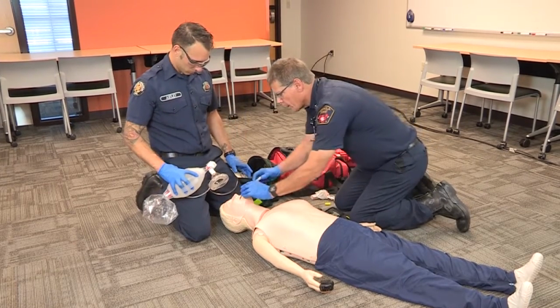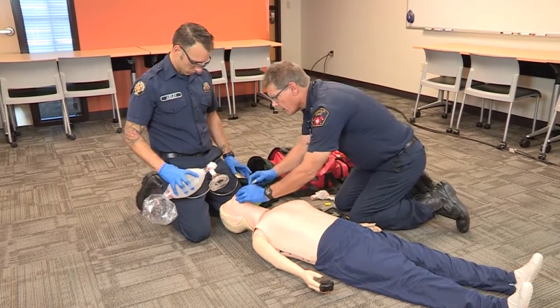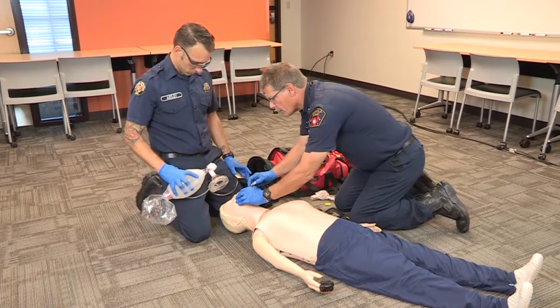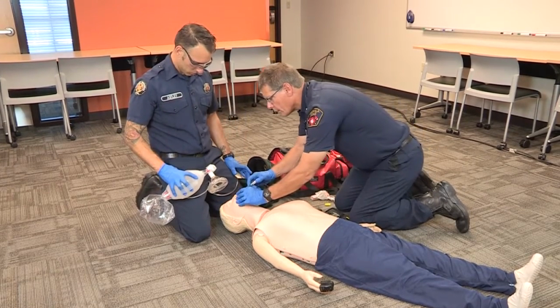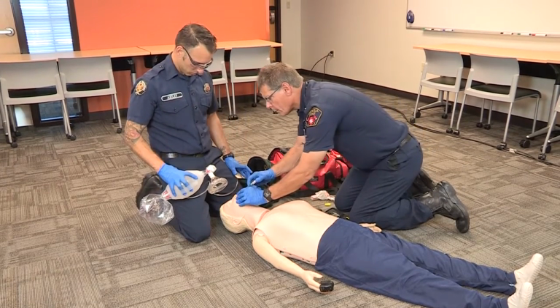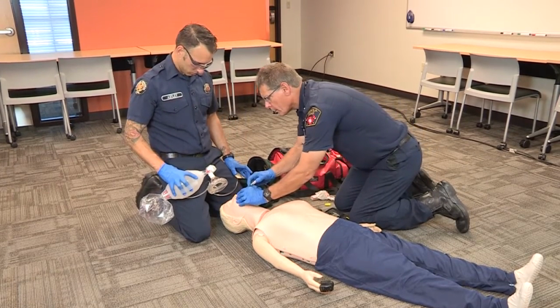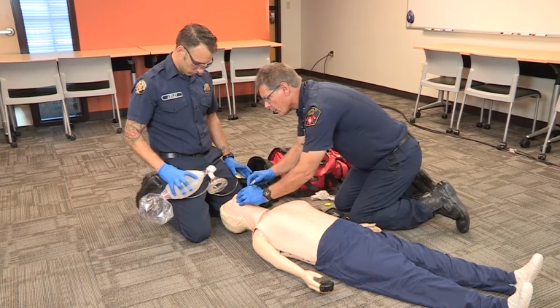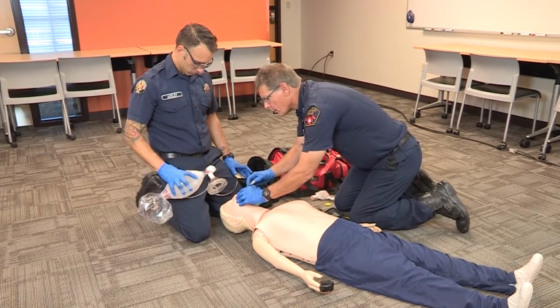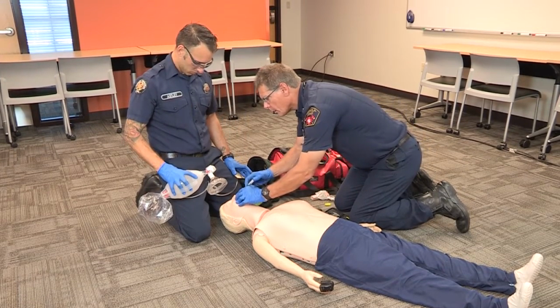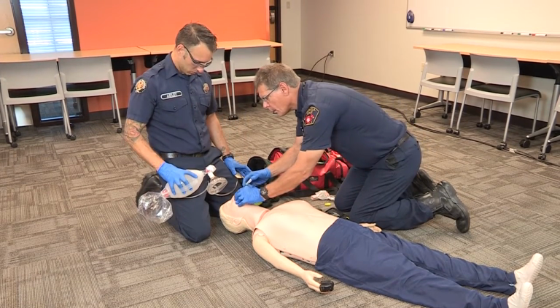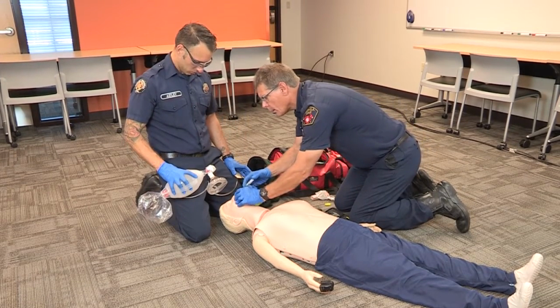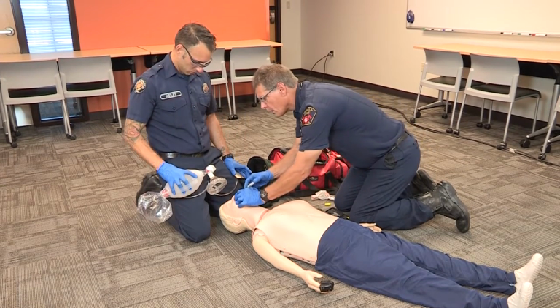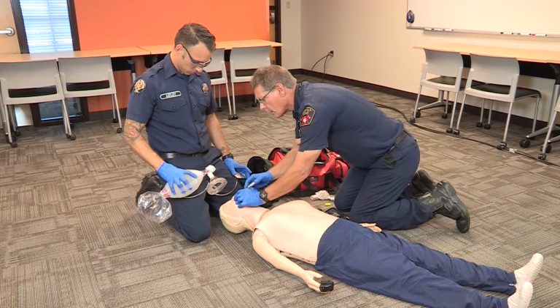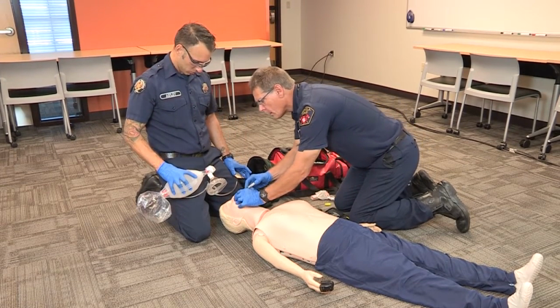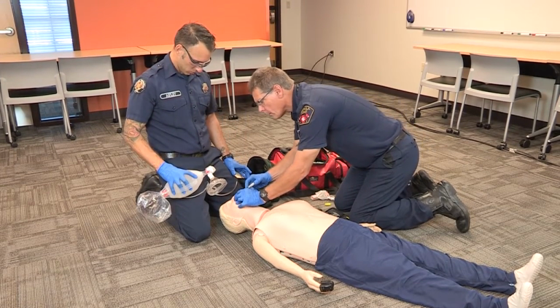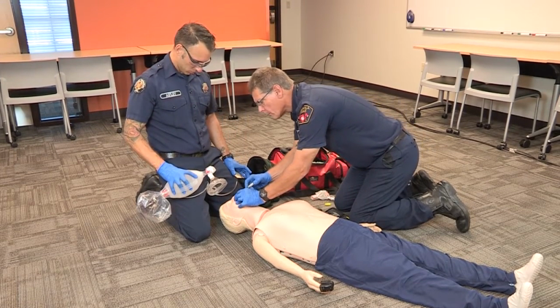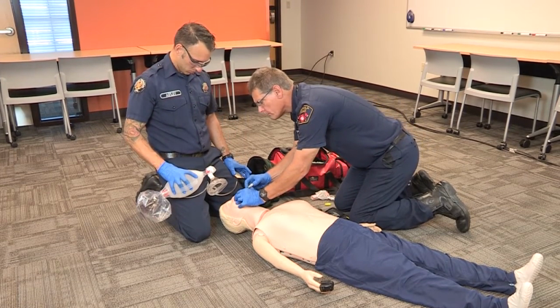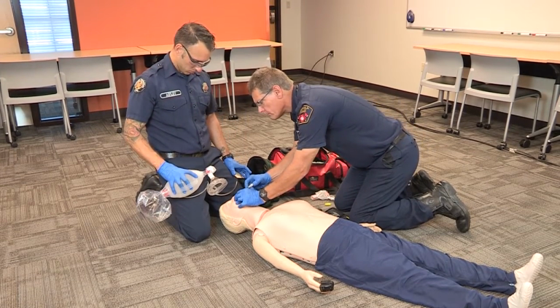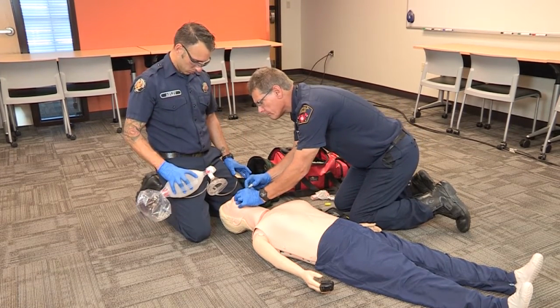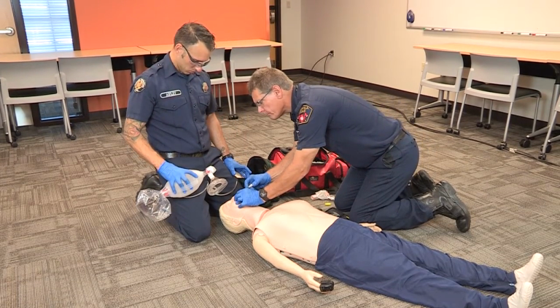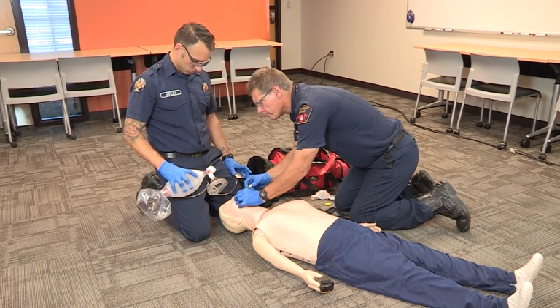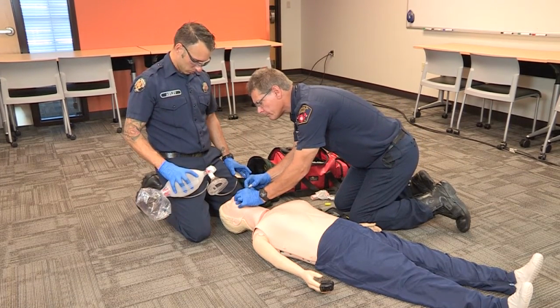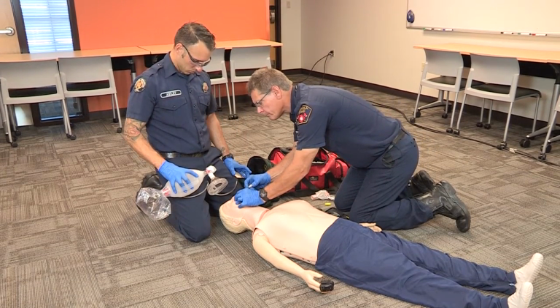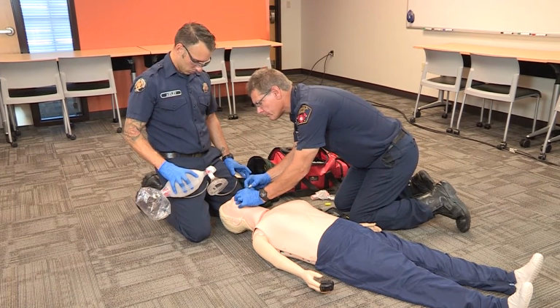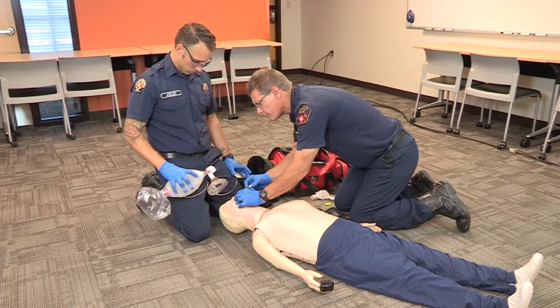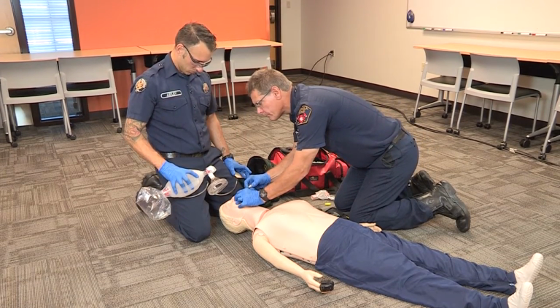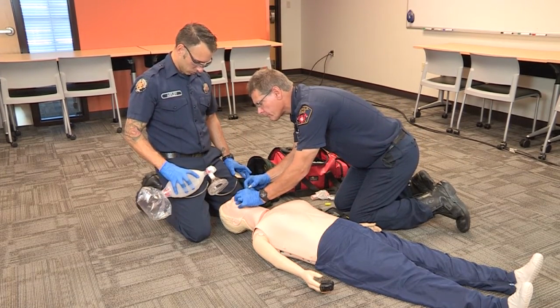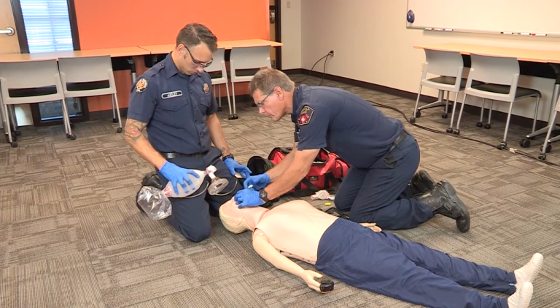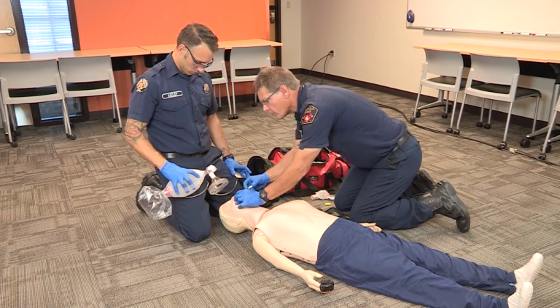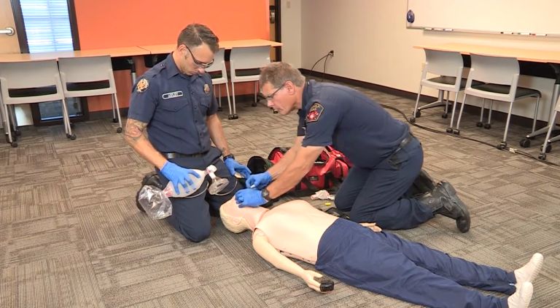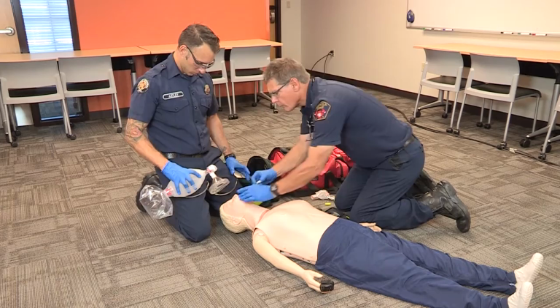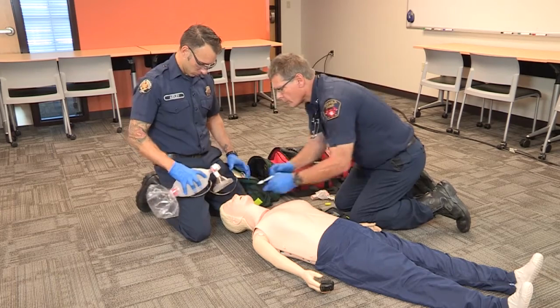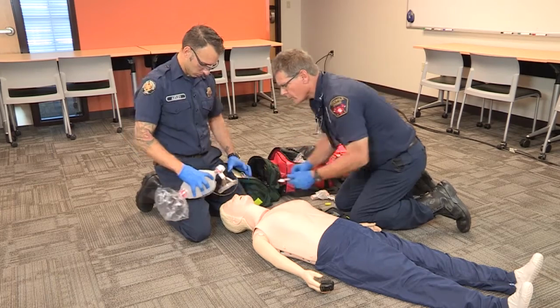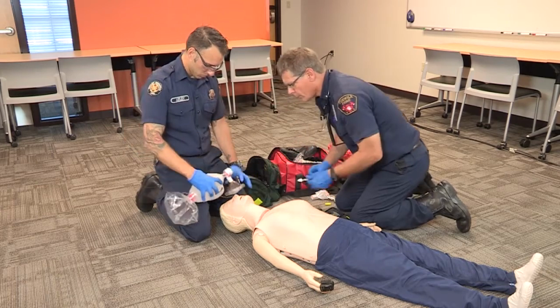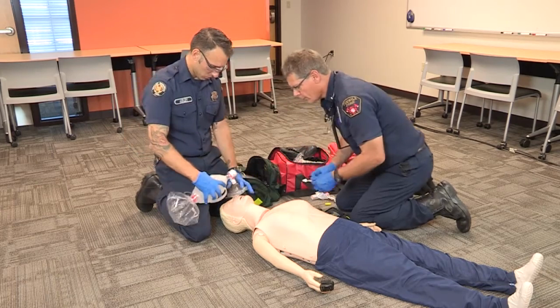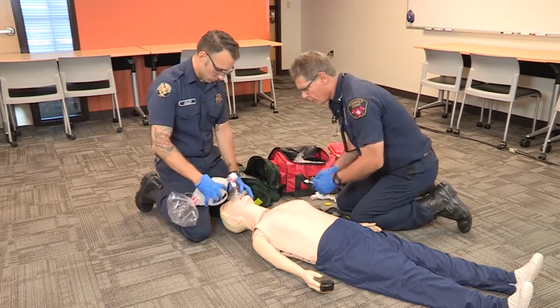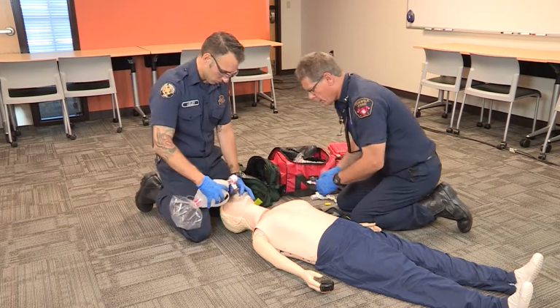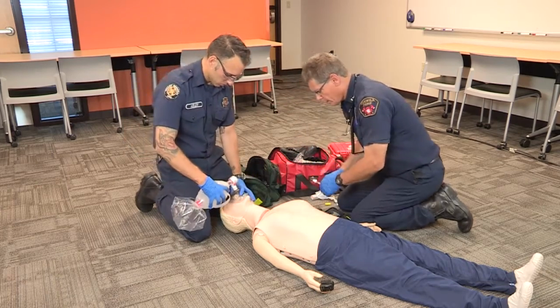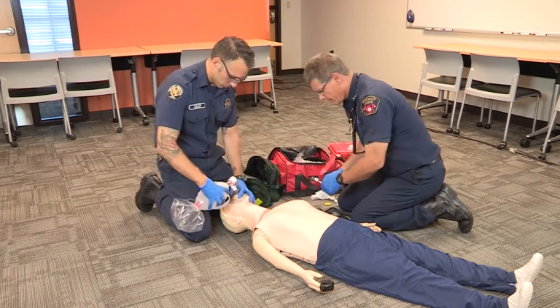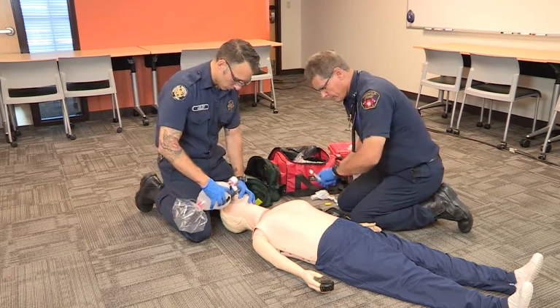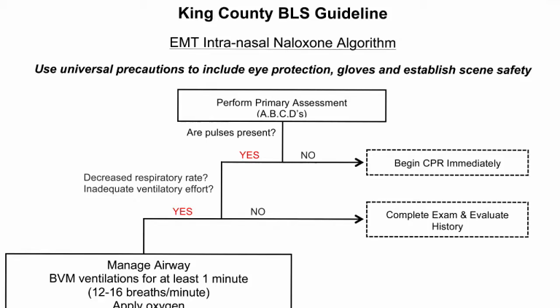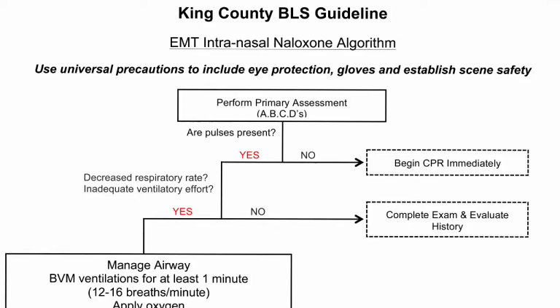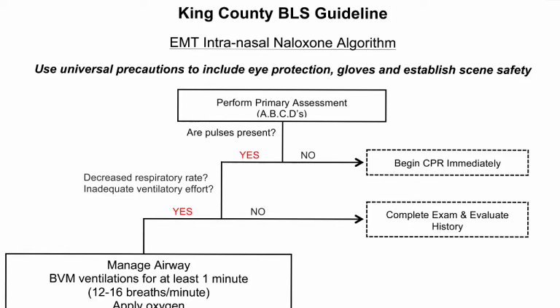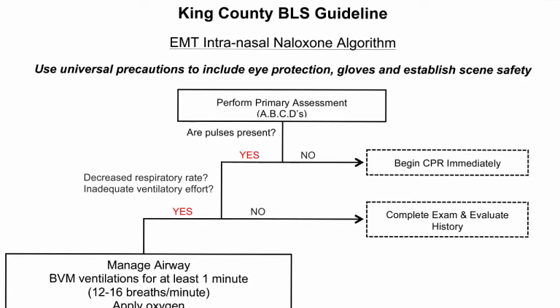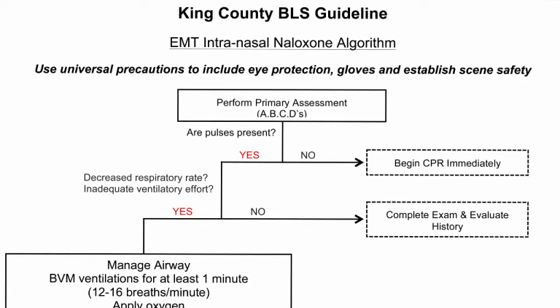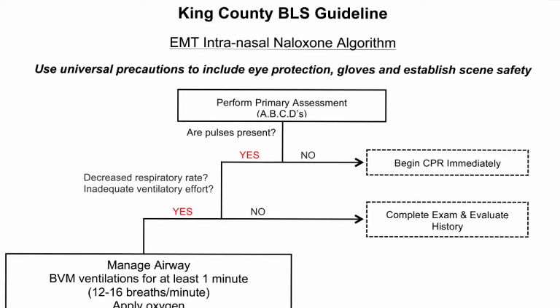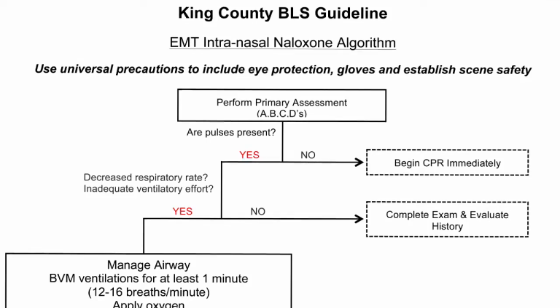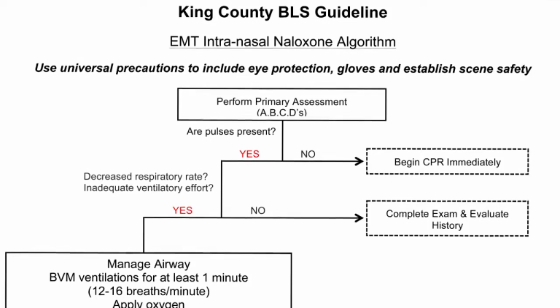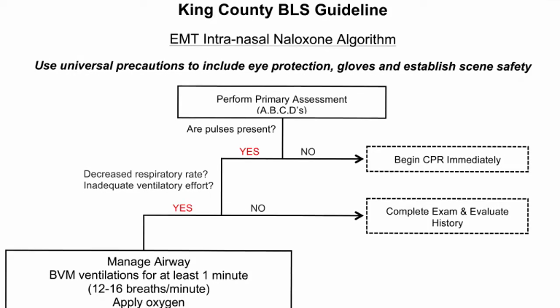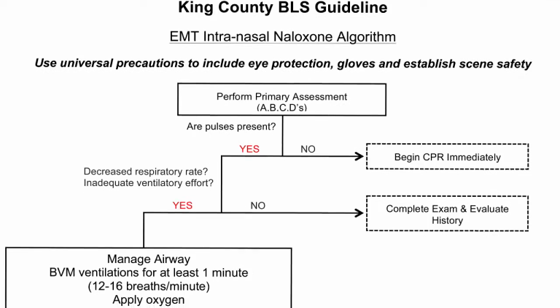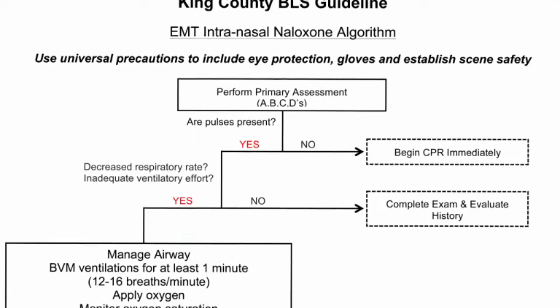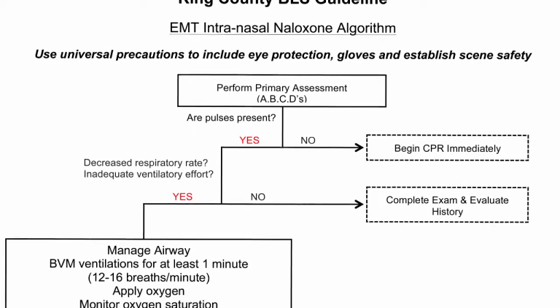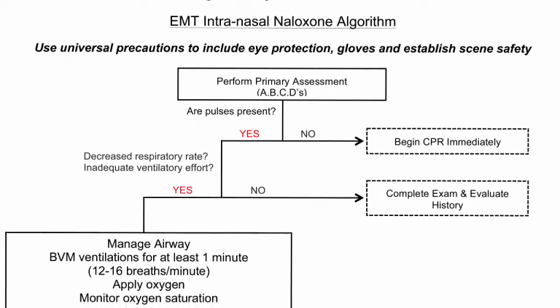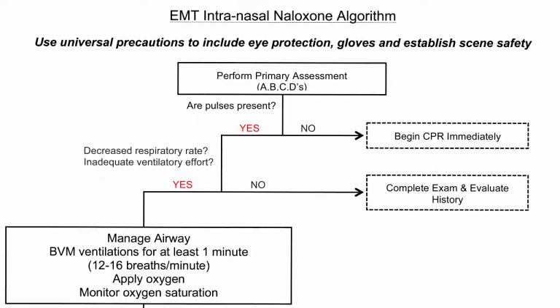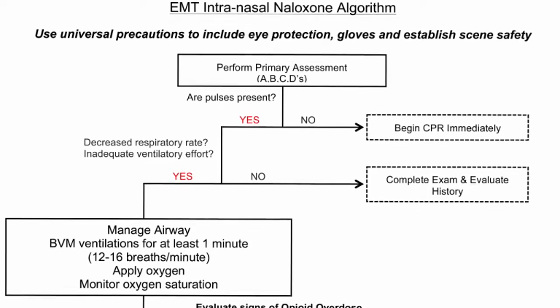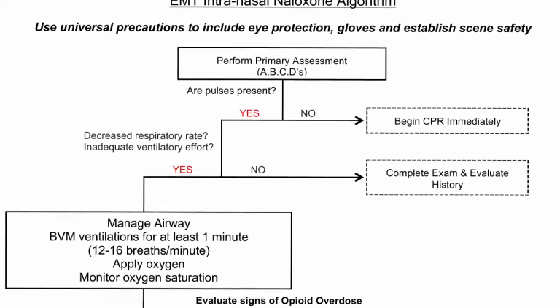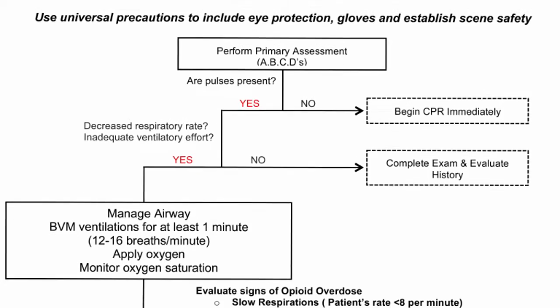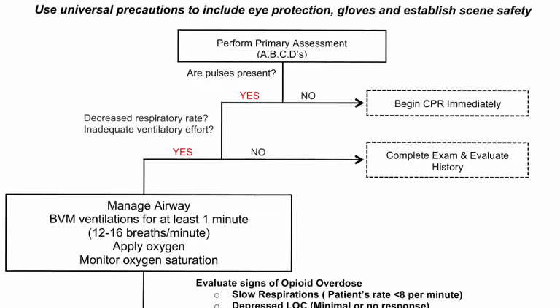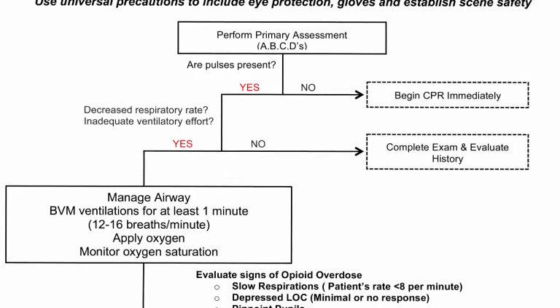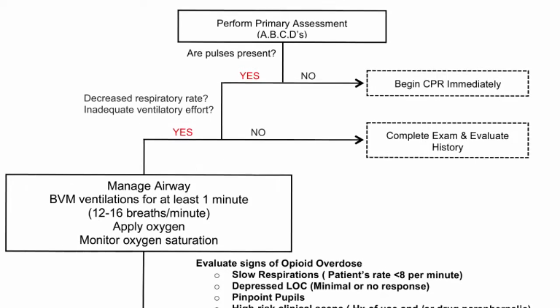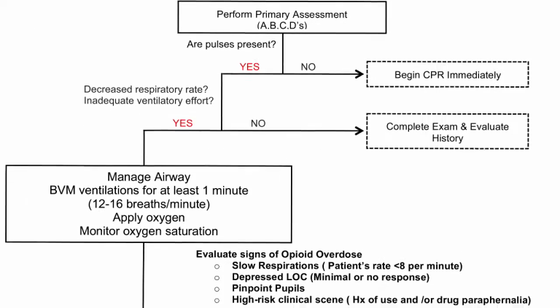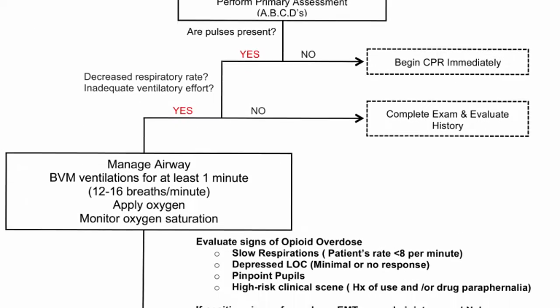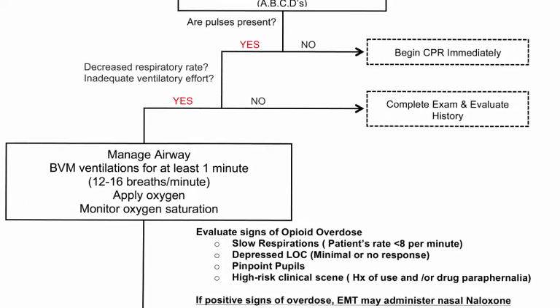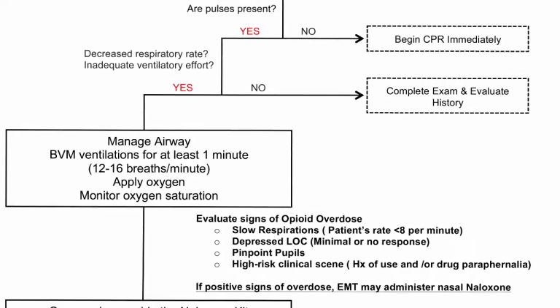Now we're going to take you through a scenario using two of our EMTs, and we're going to follow the algorithm that's been approved by King County EMS.